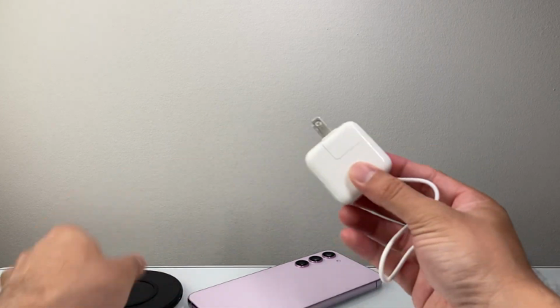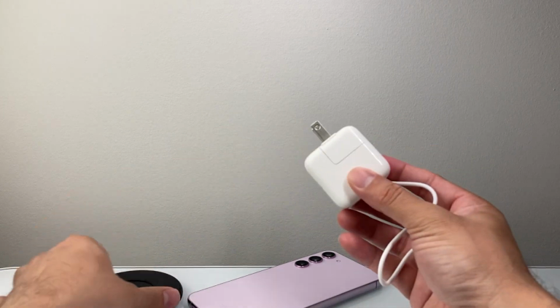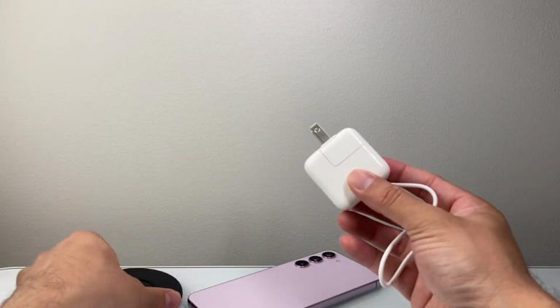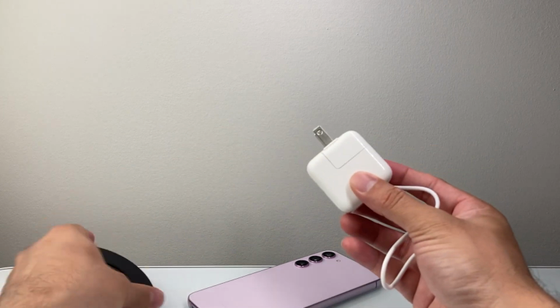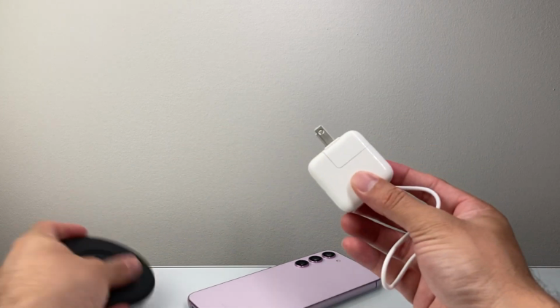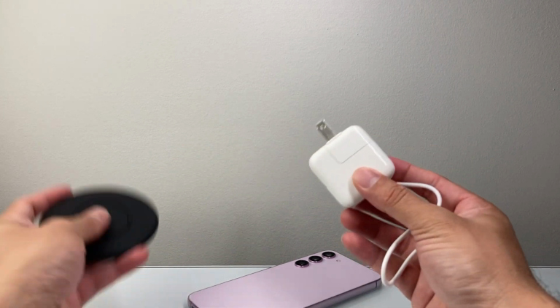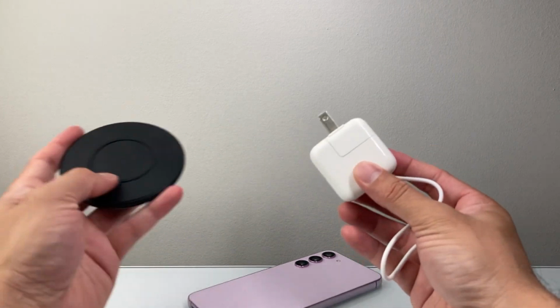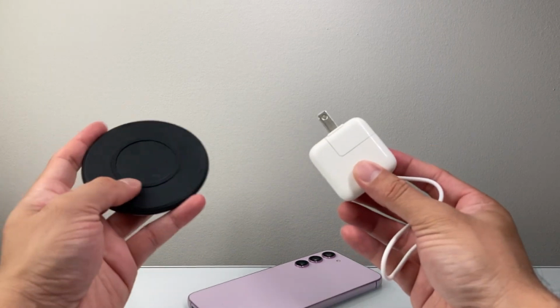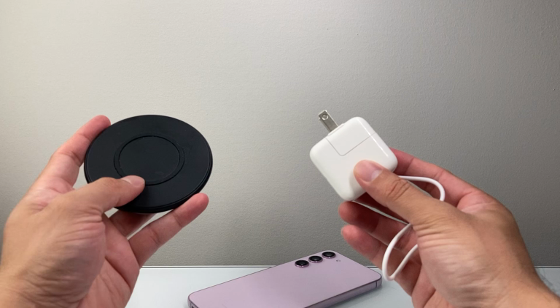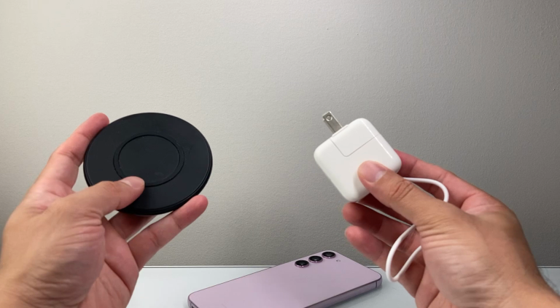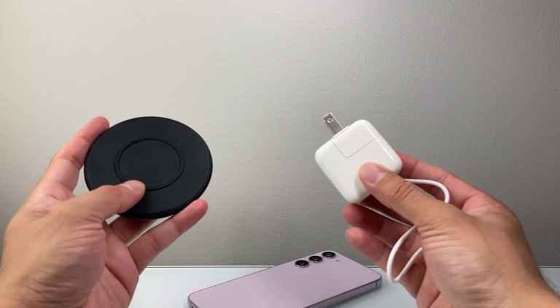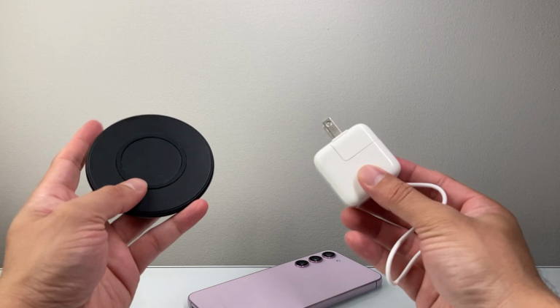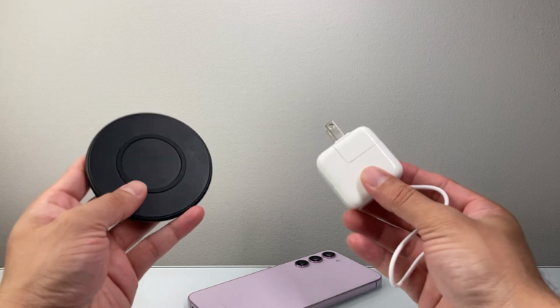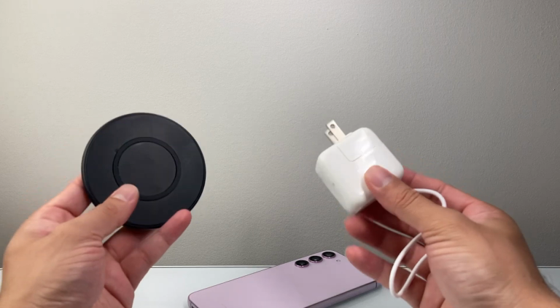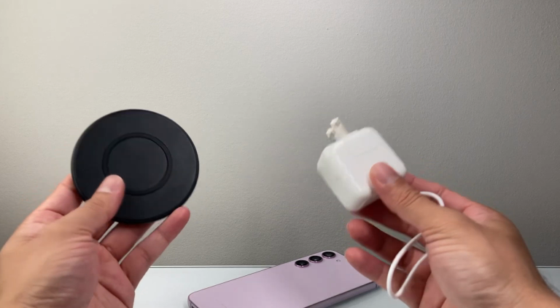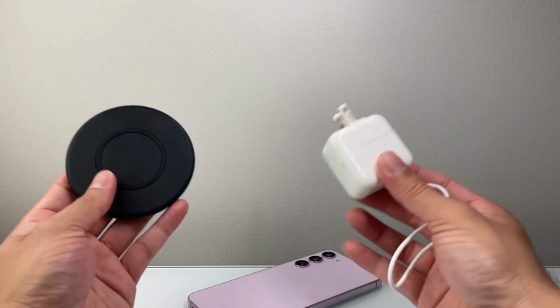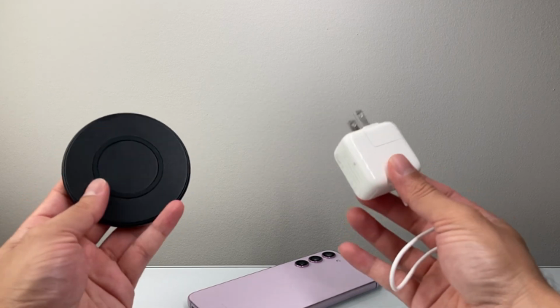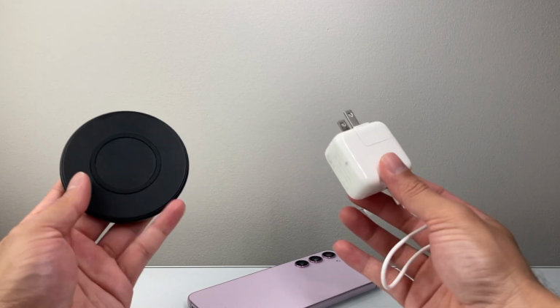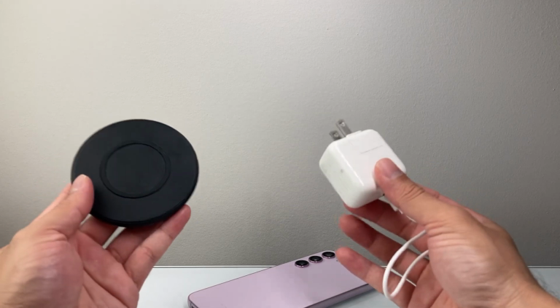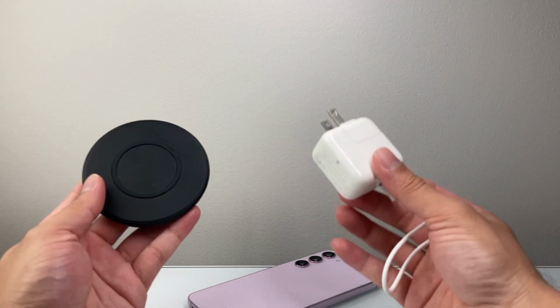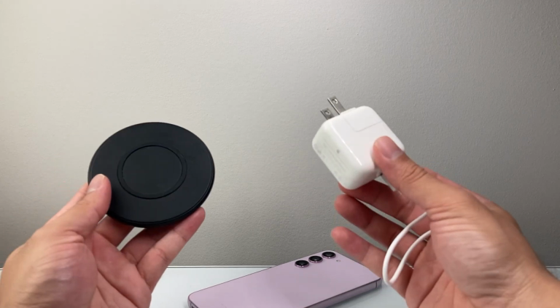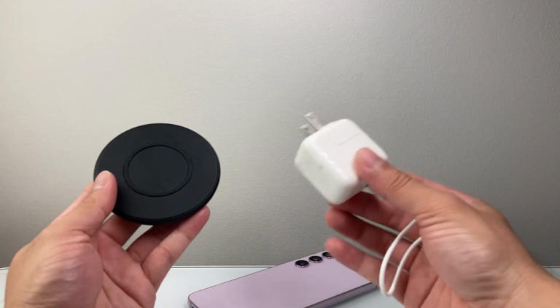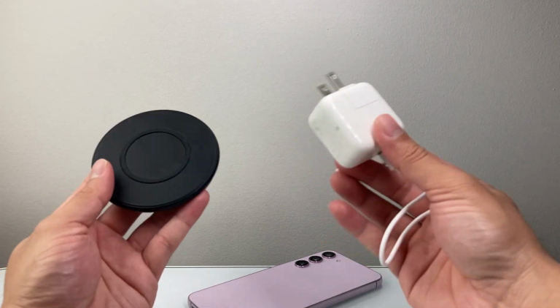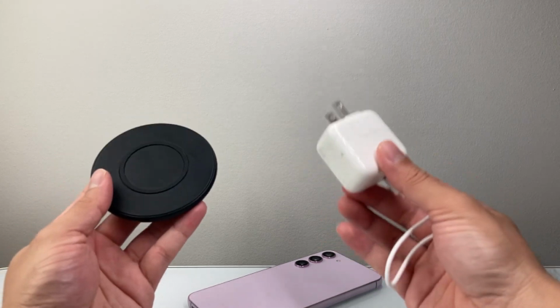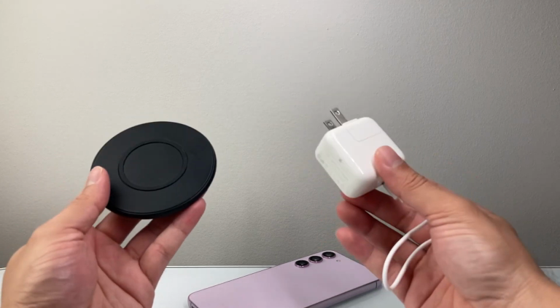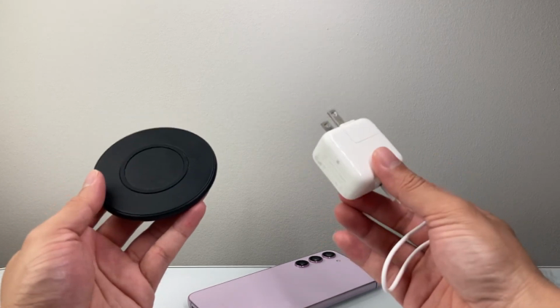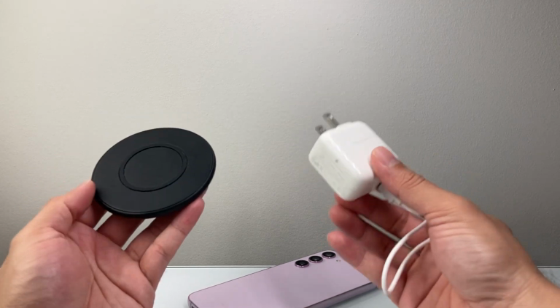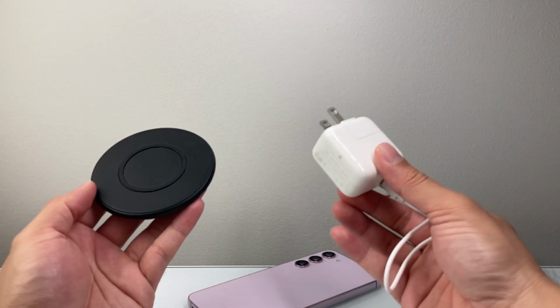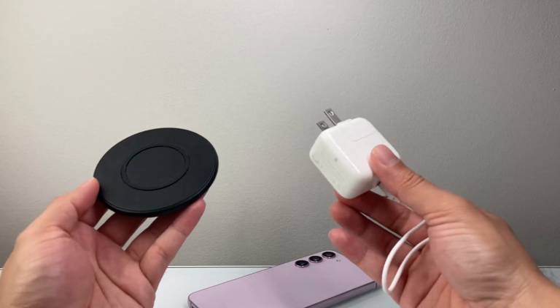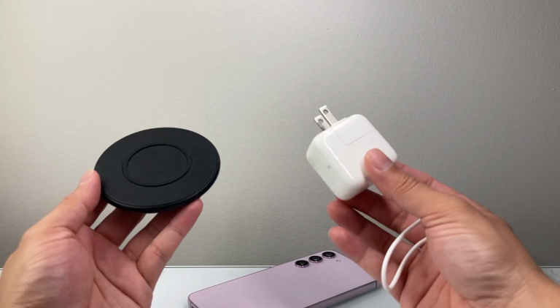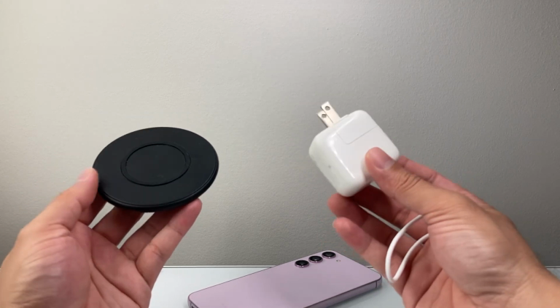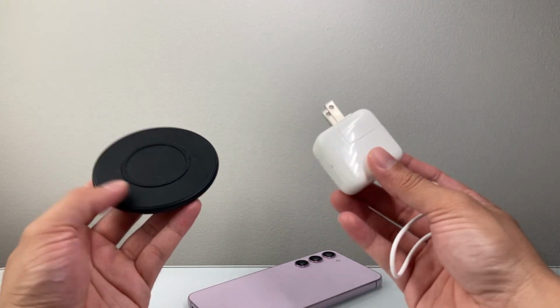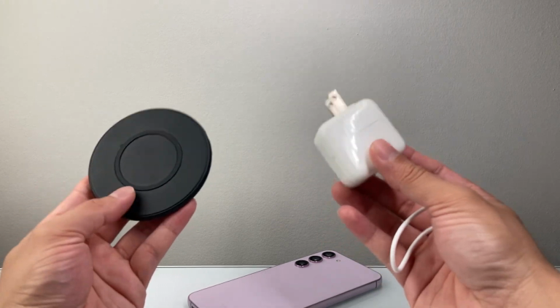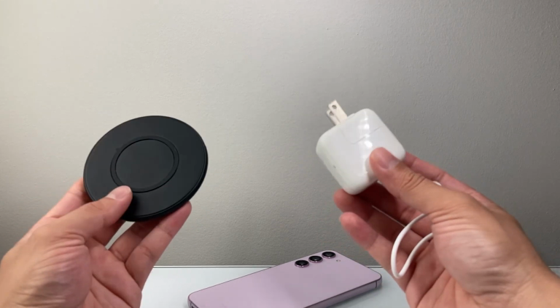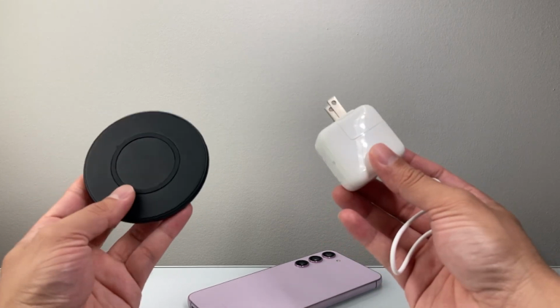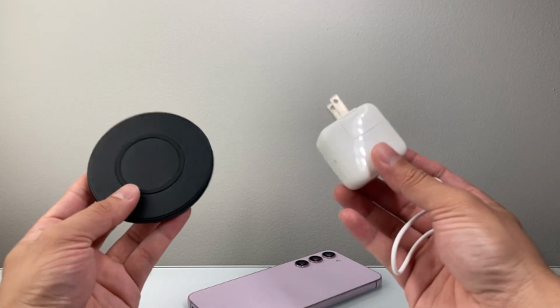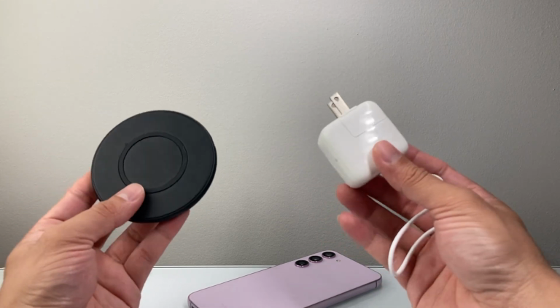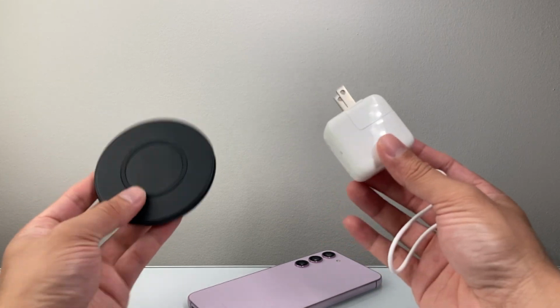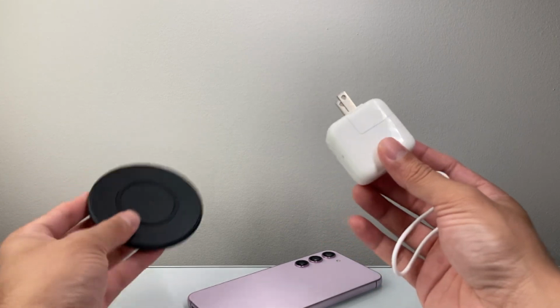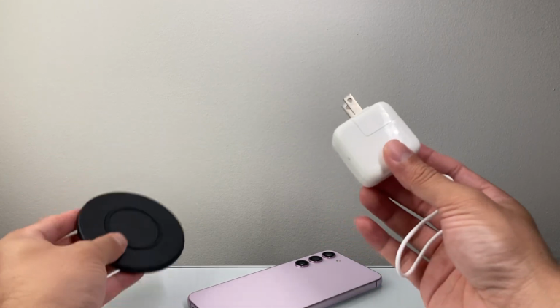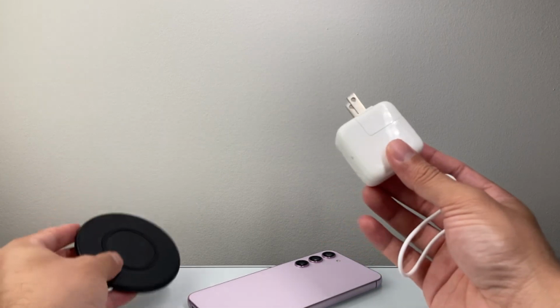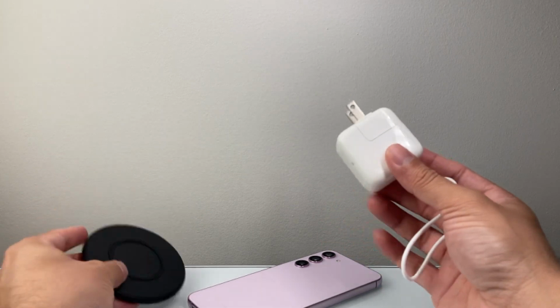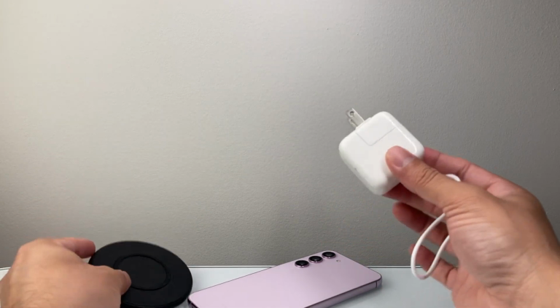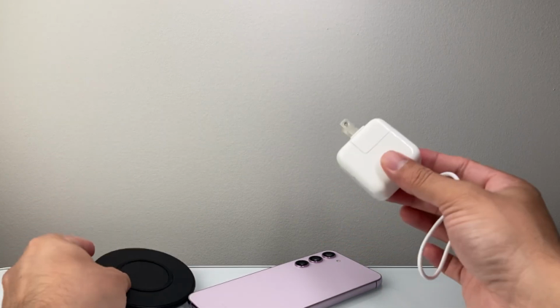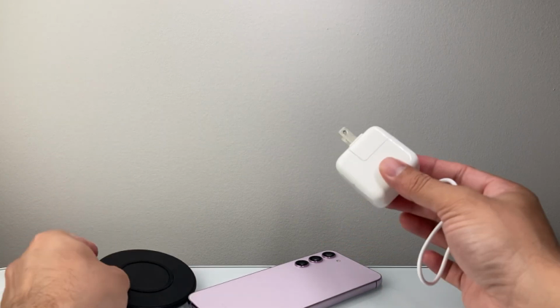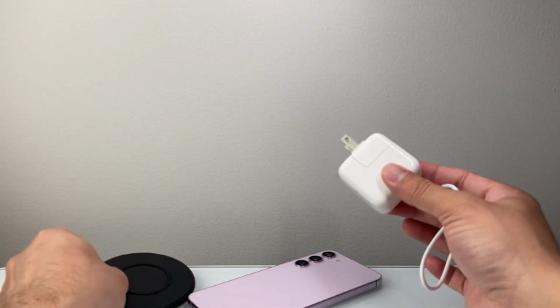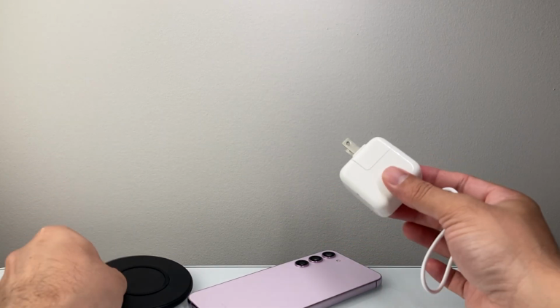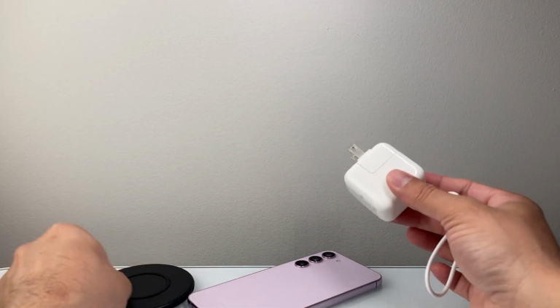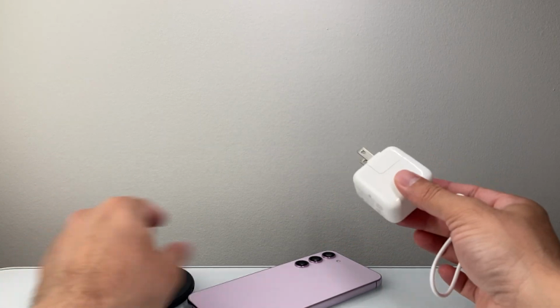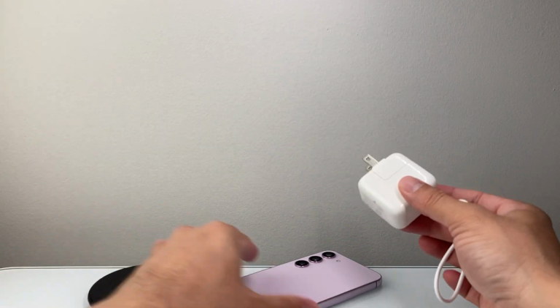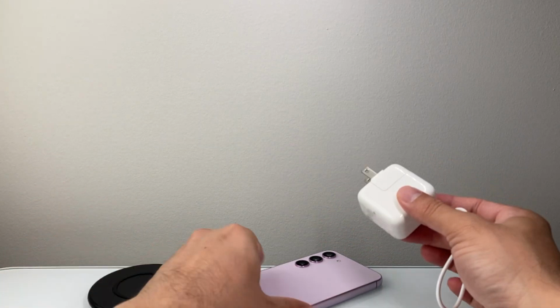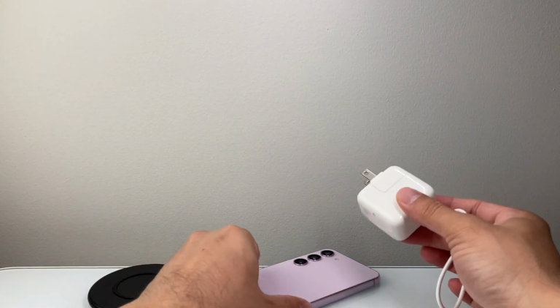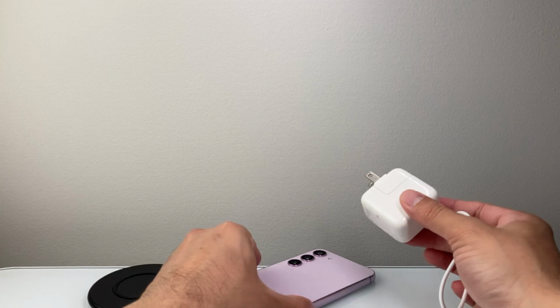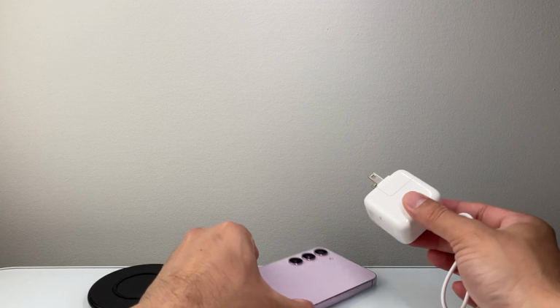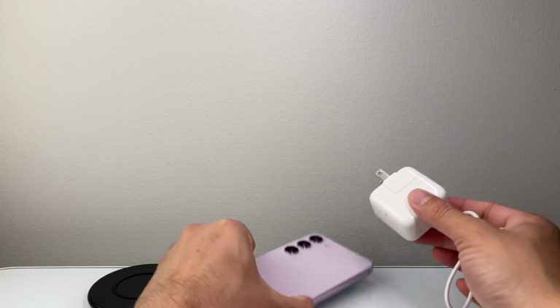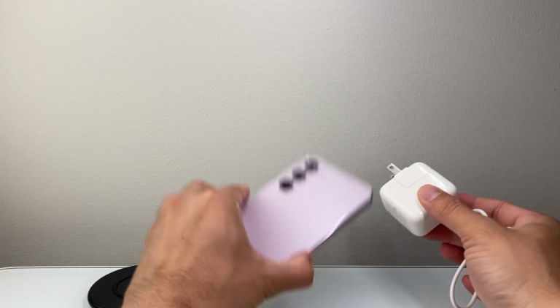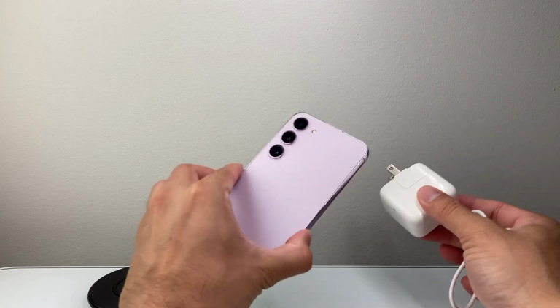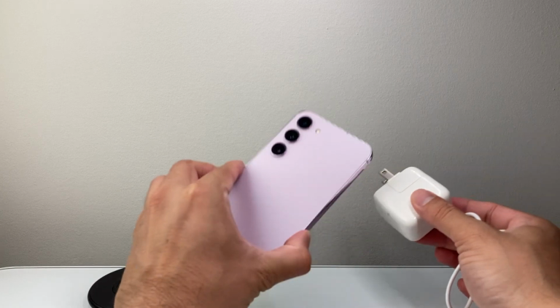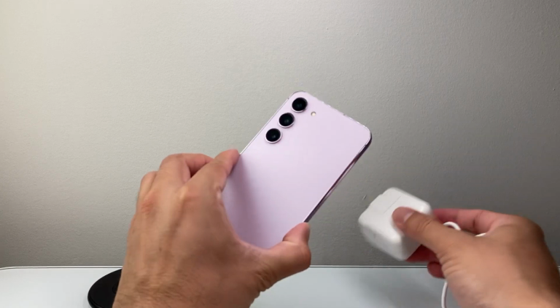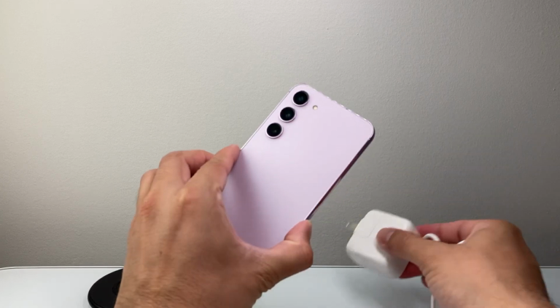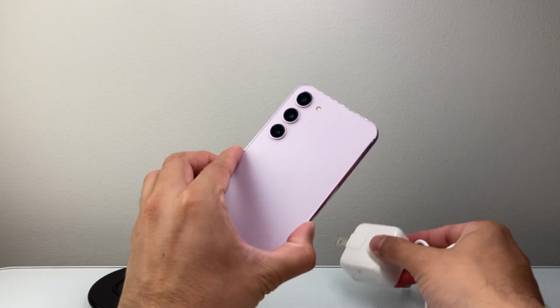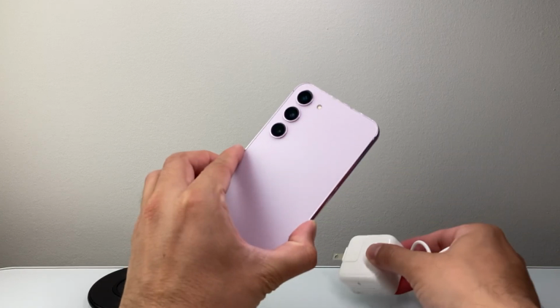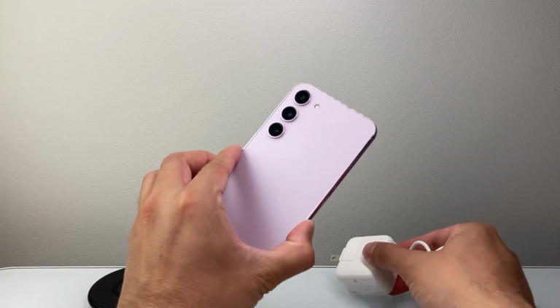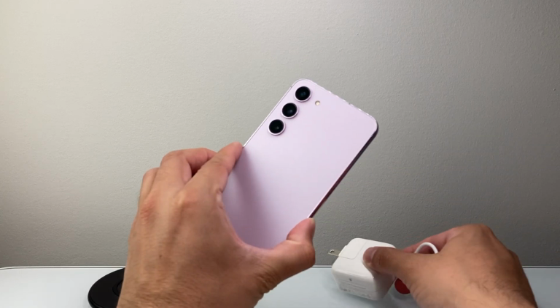You could also use a wireless charger, and you want to charge for 15 to 30 minutes. Really get it to charge so that it actually has power to it.